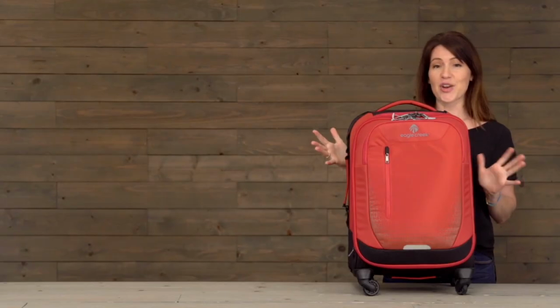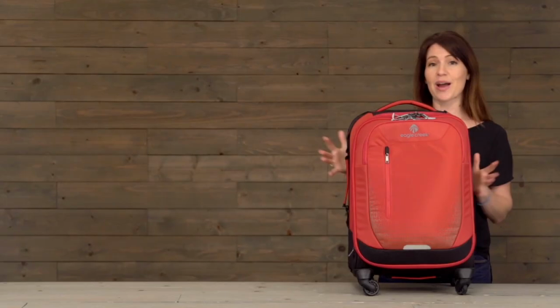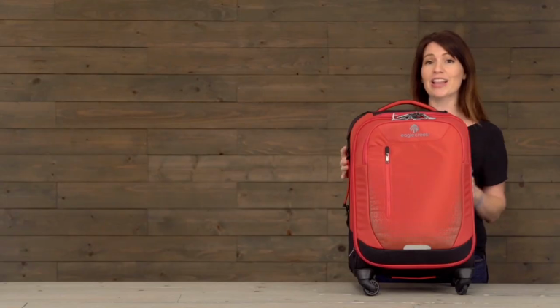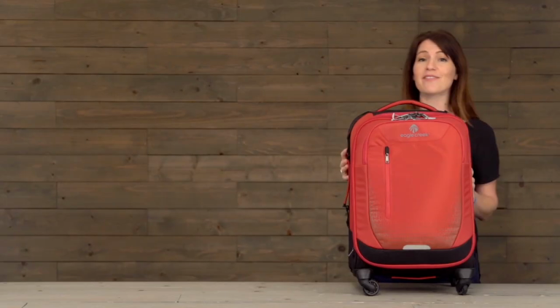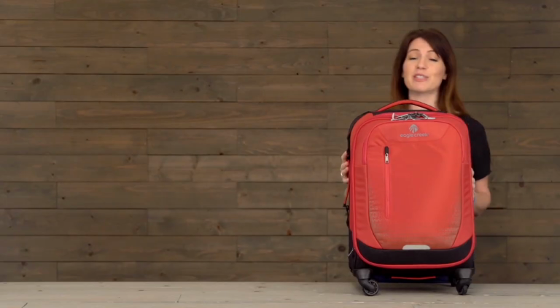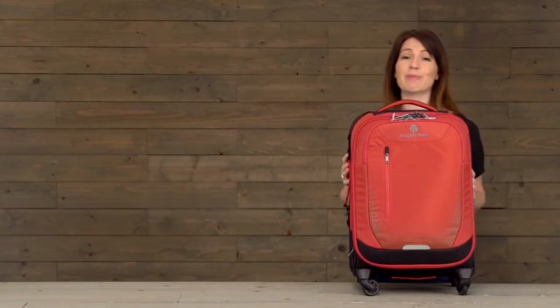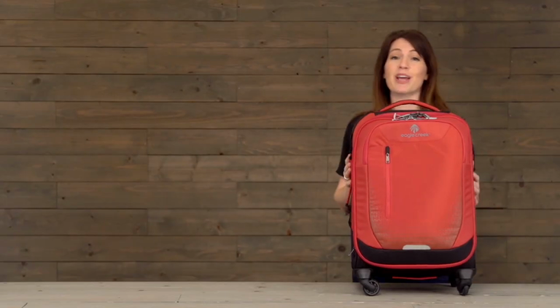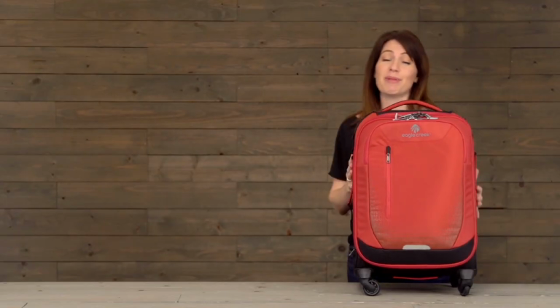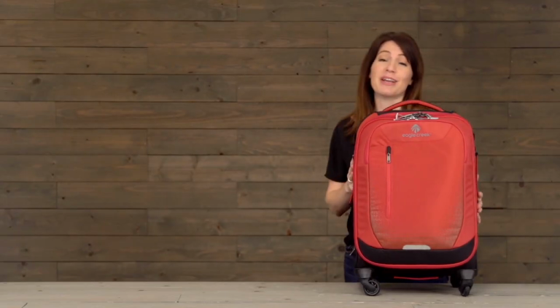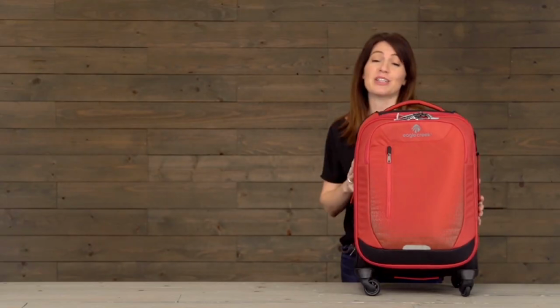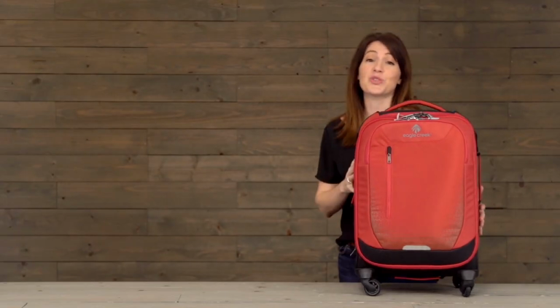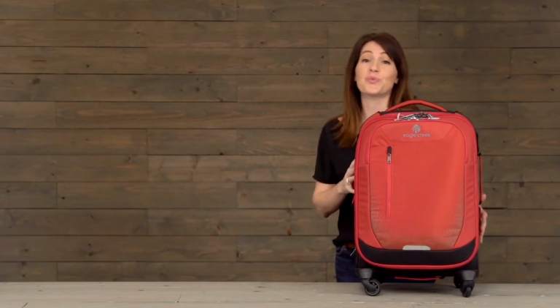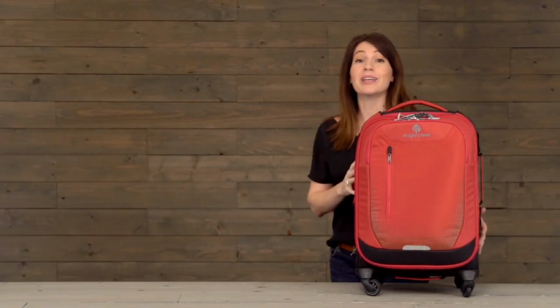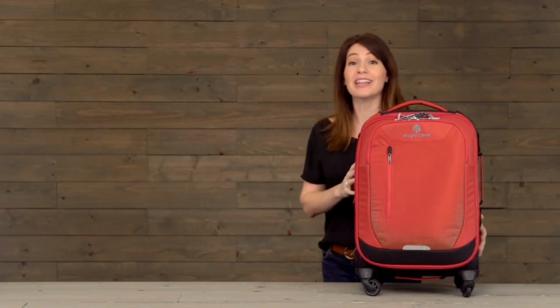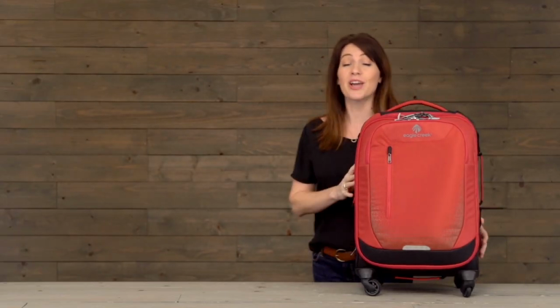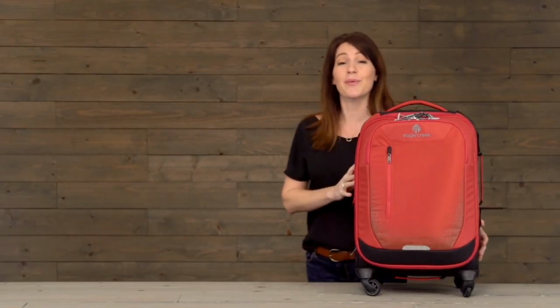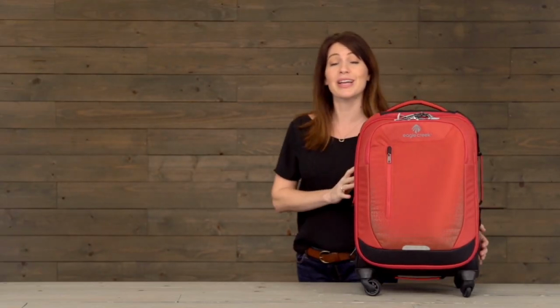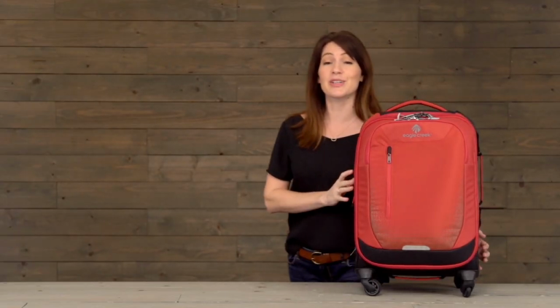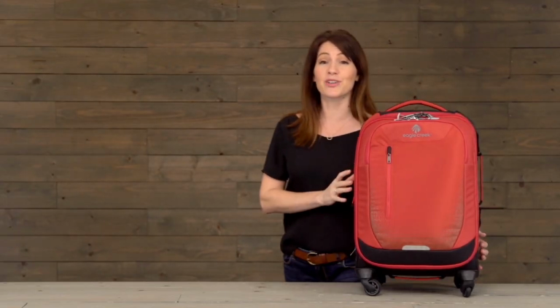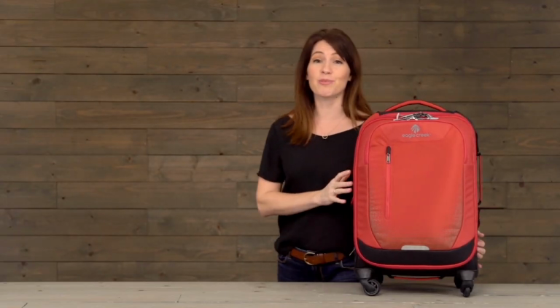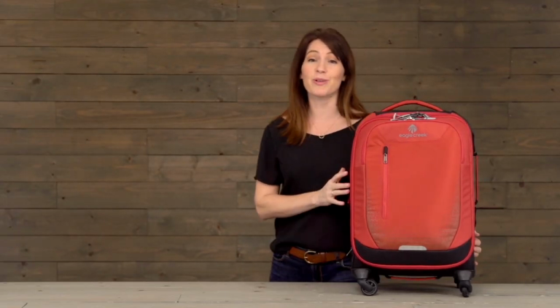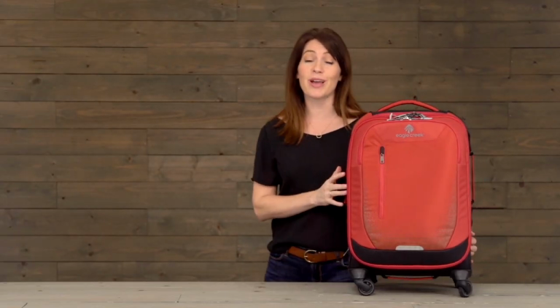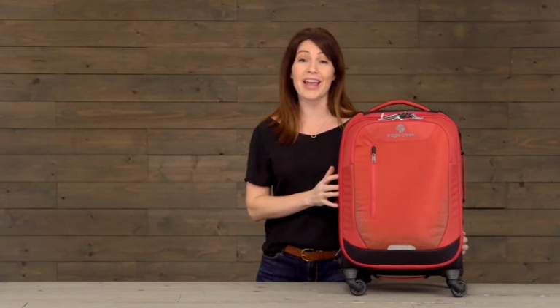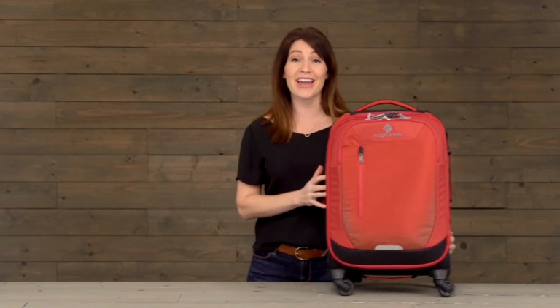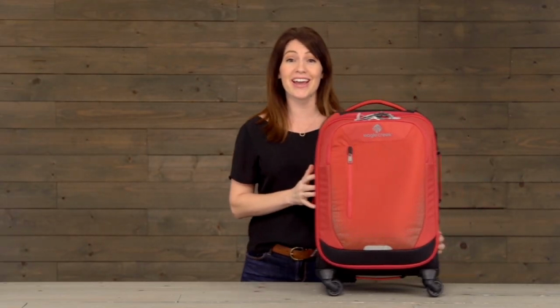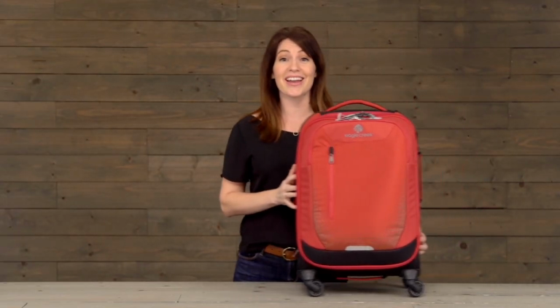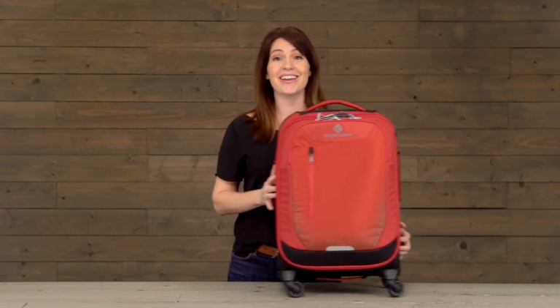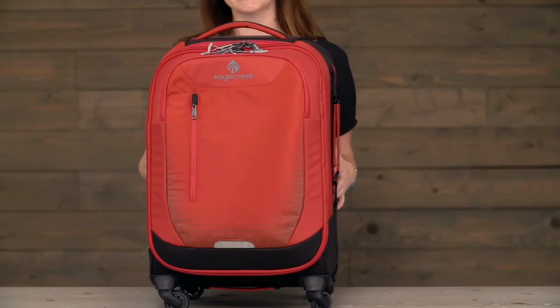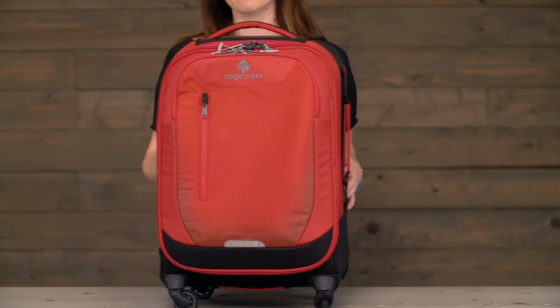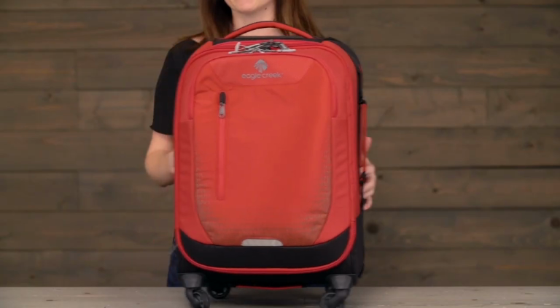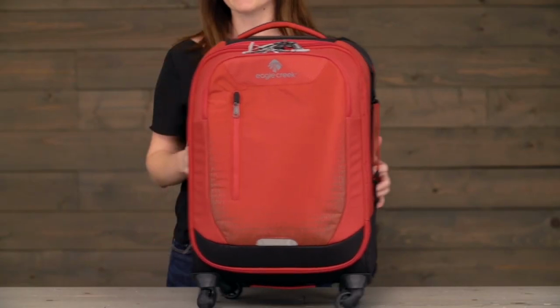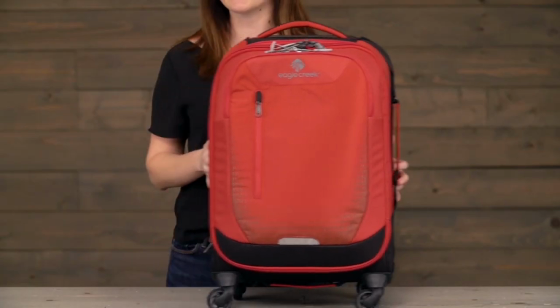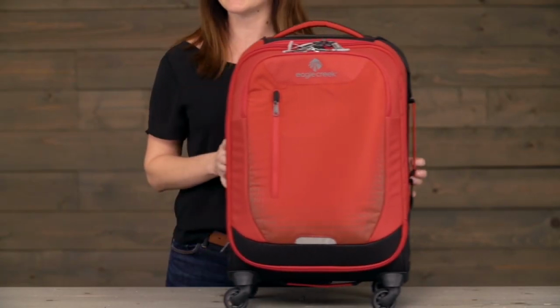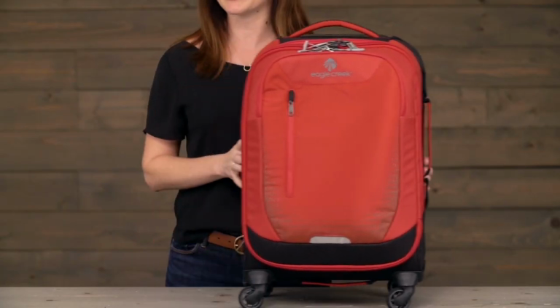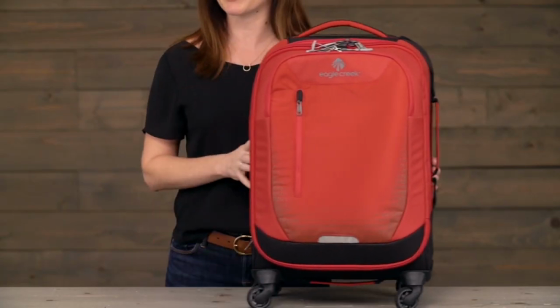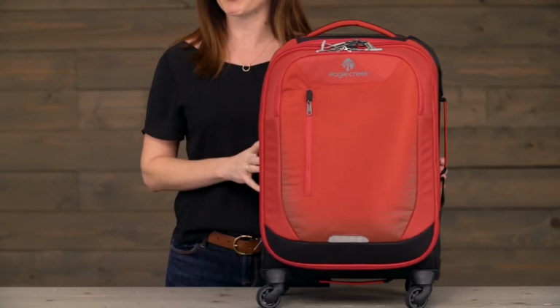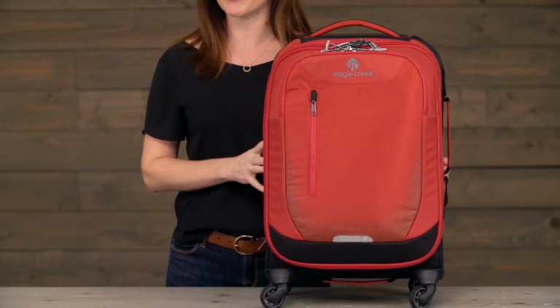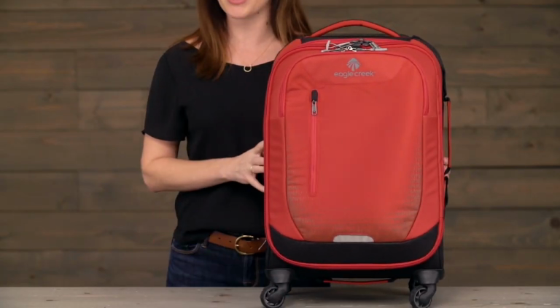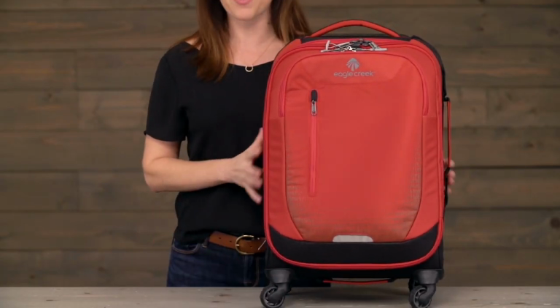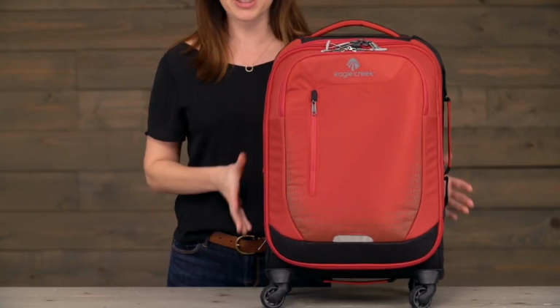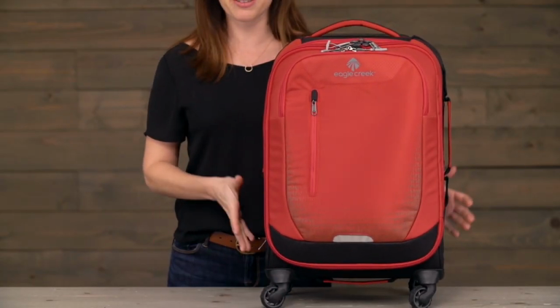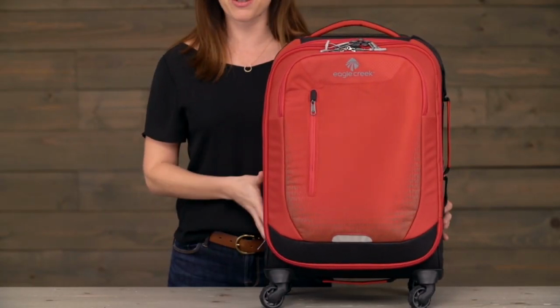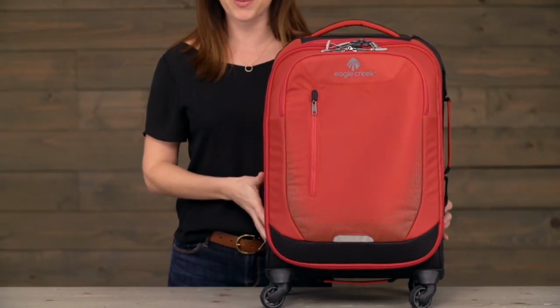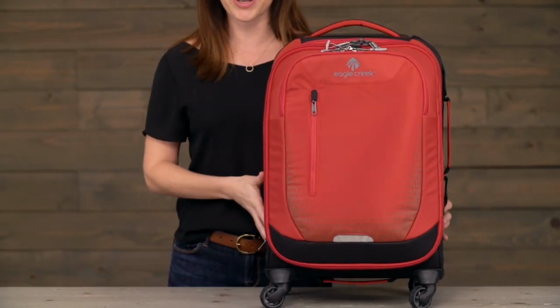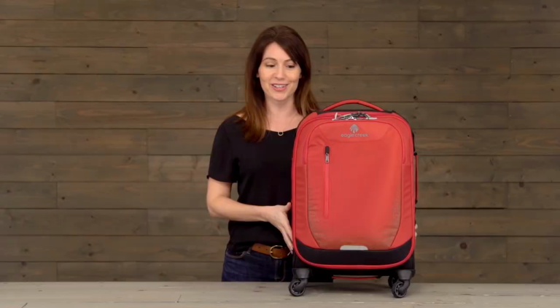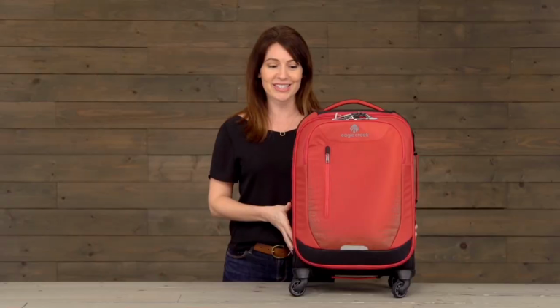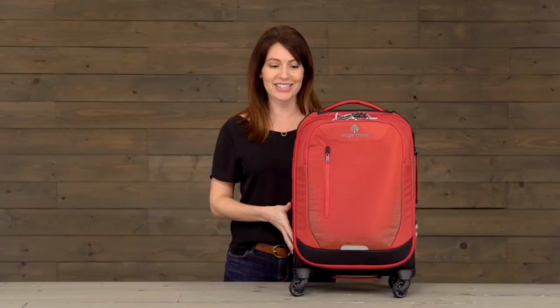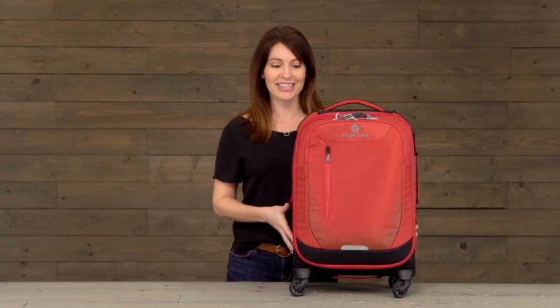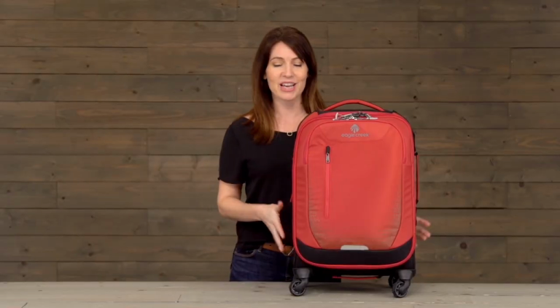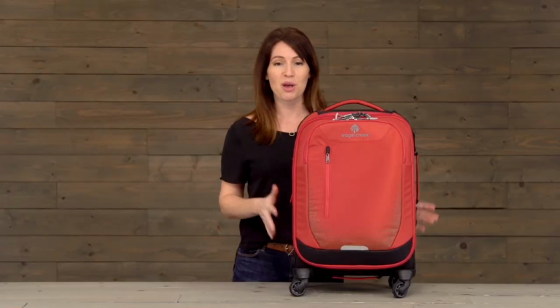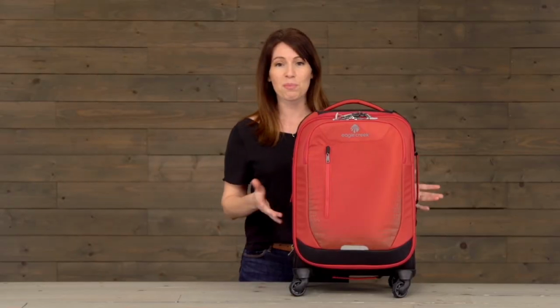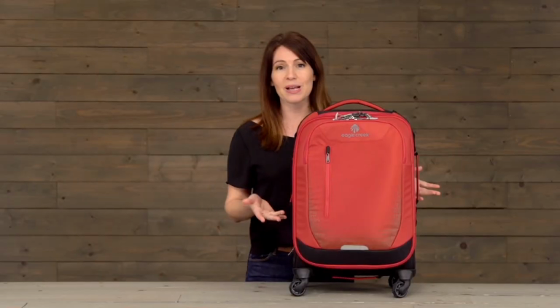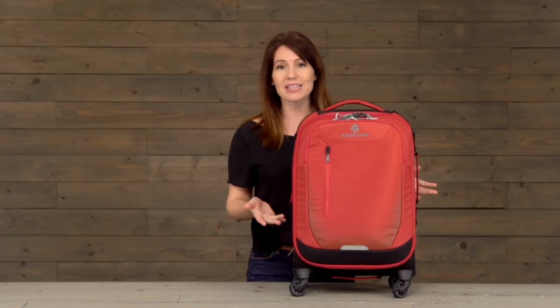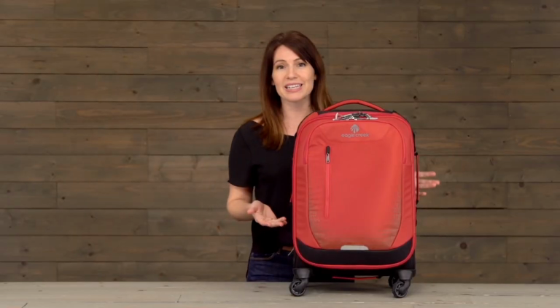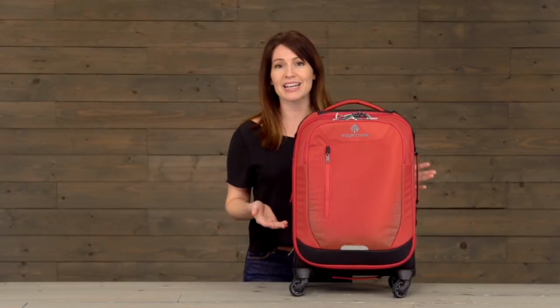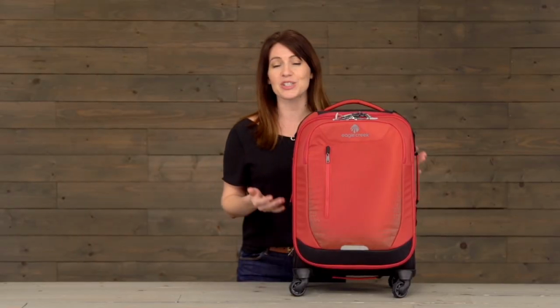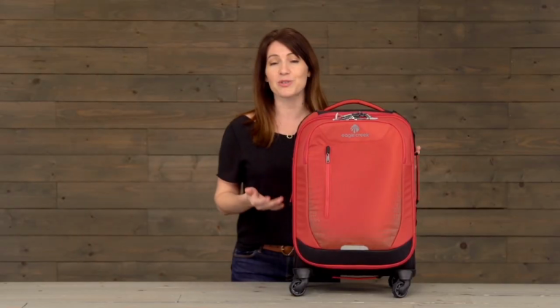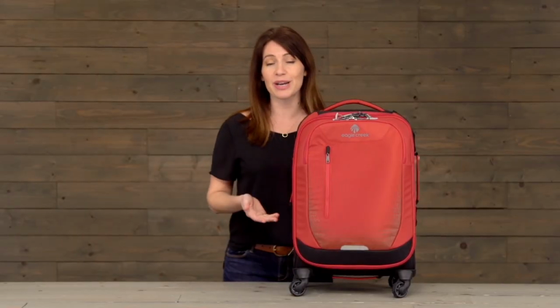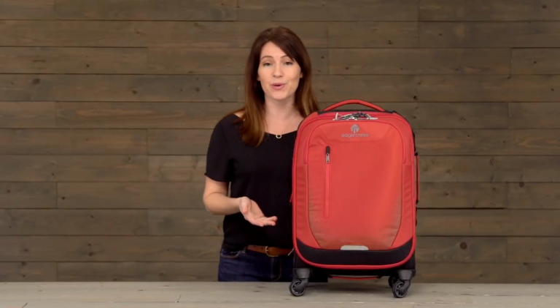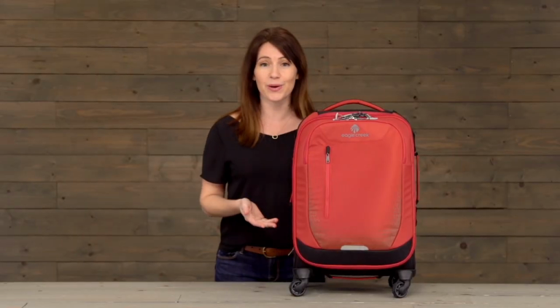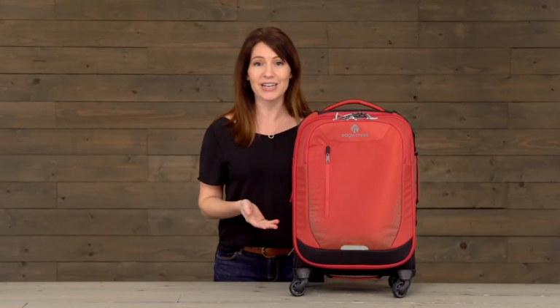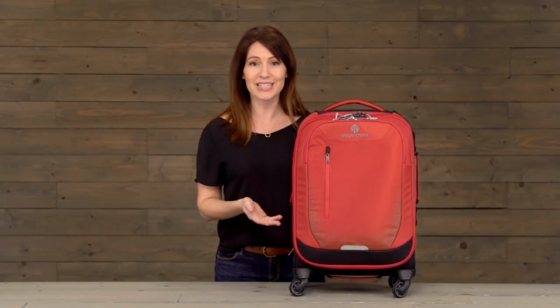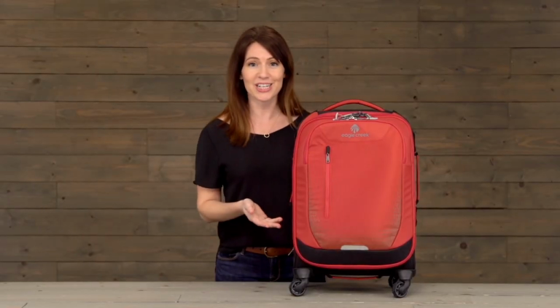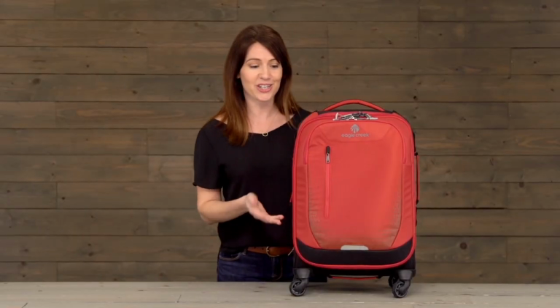I love this bag because it's really lightweight, durable, and it's really easy to move along with the four wheels. Plus, it has great organization.